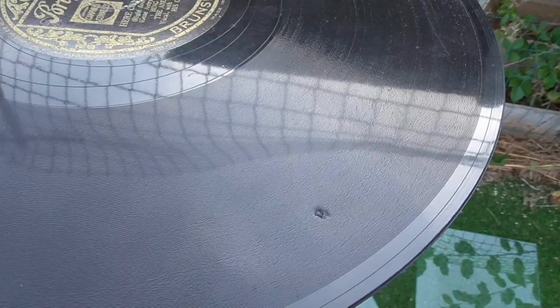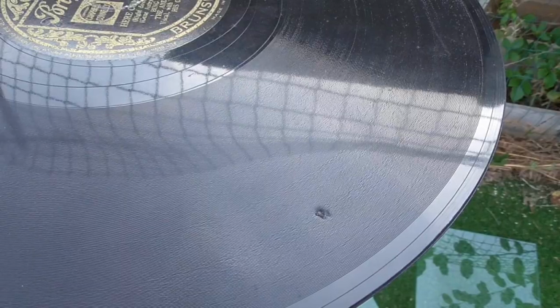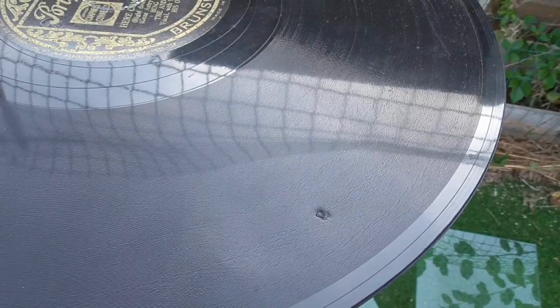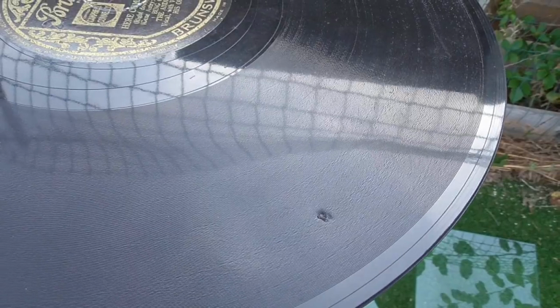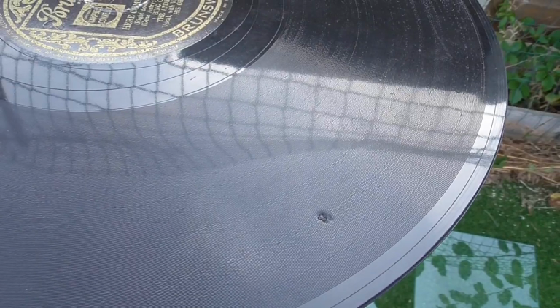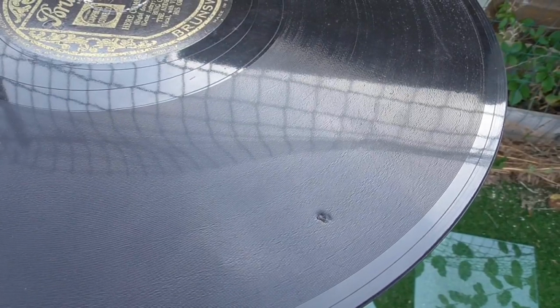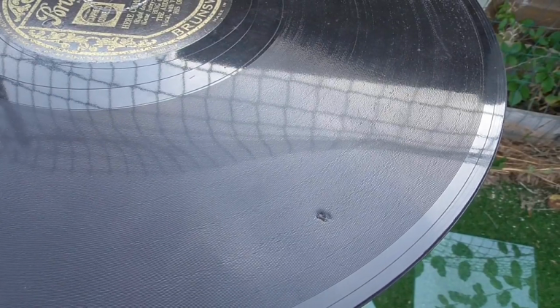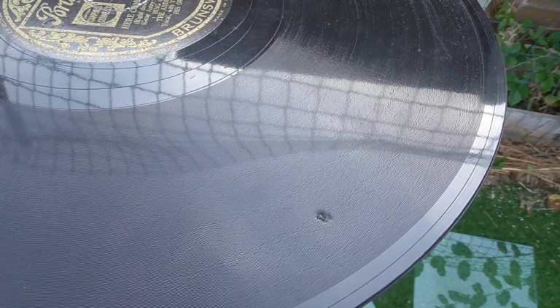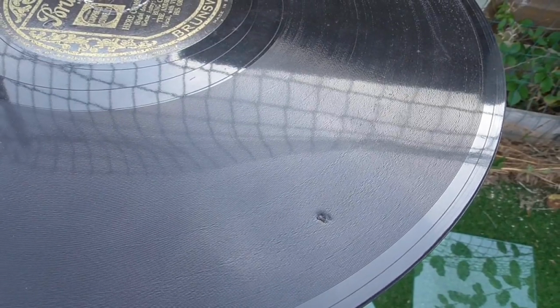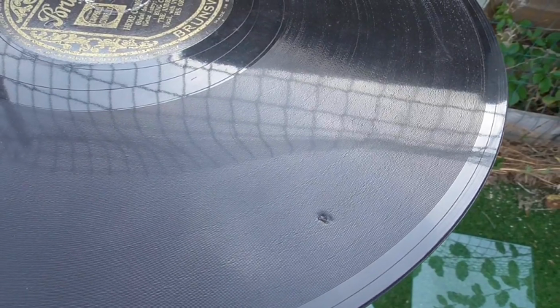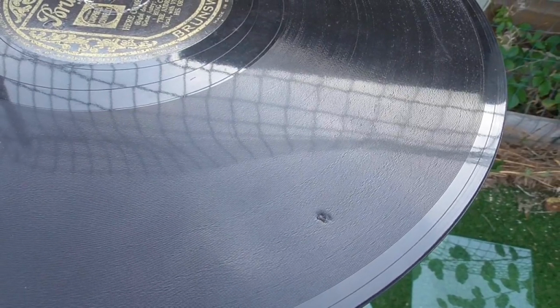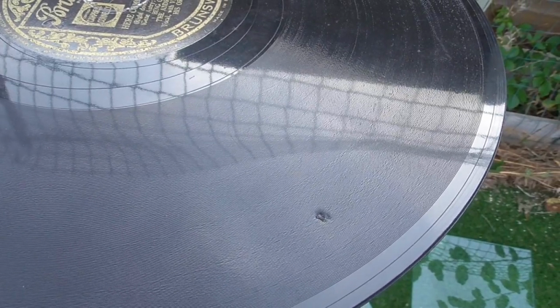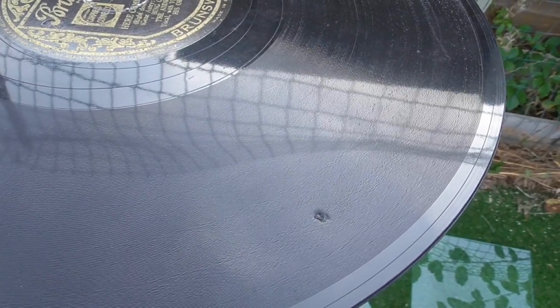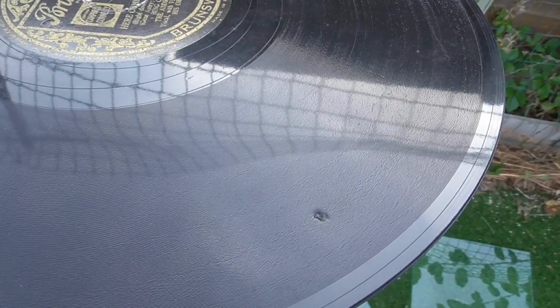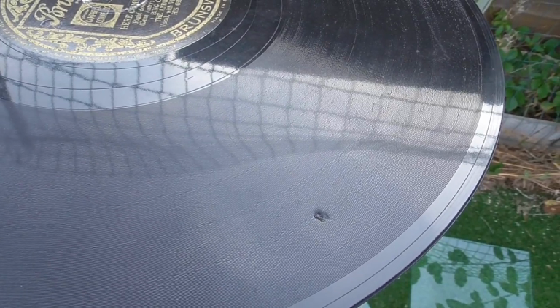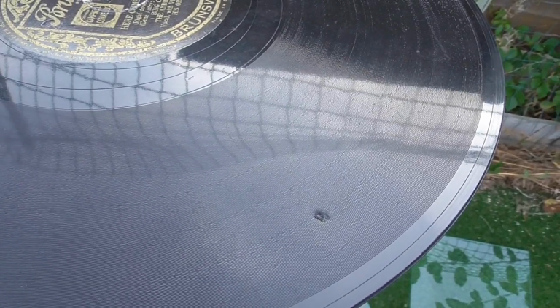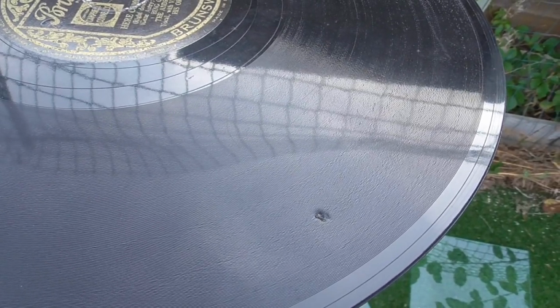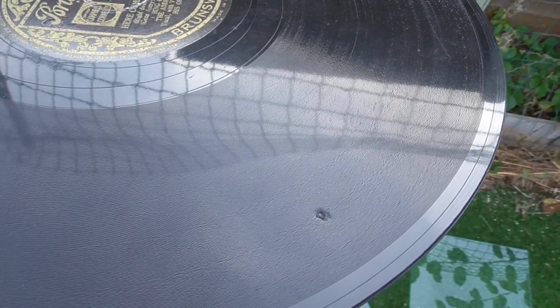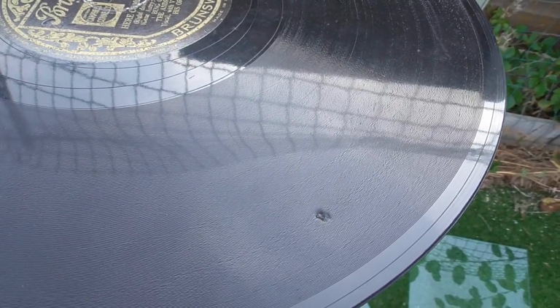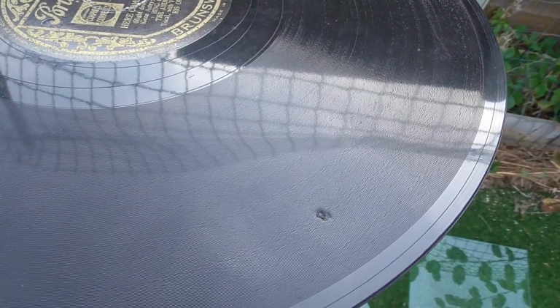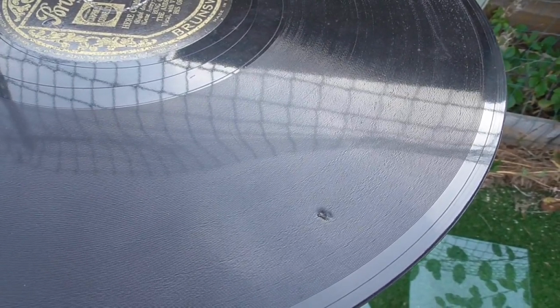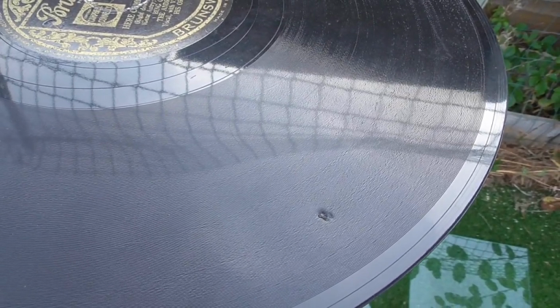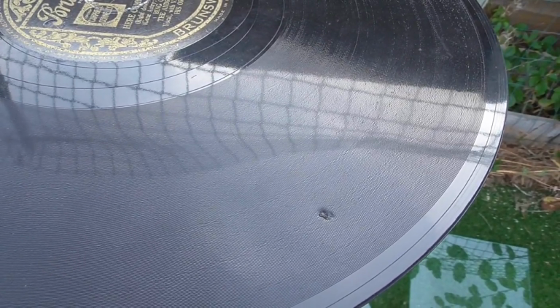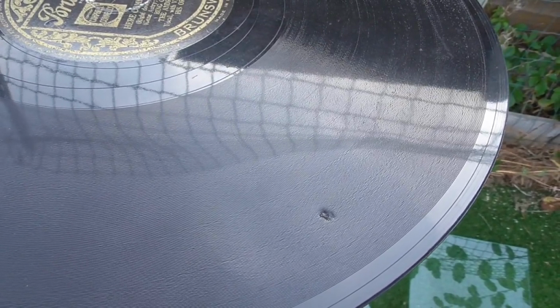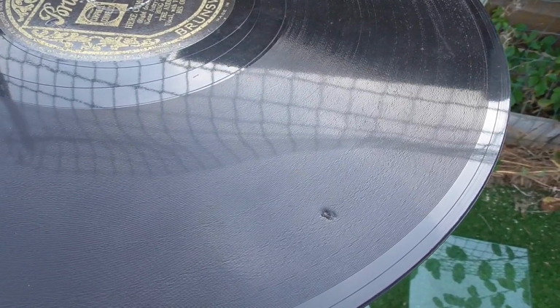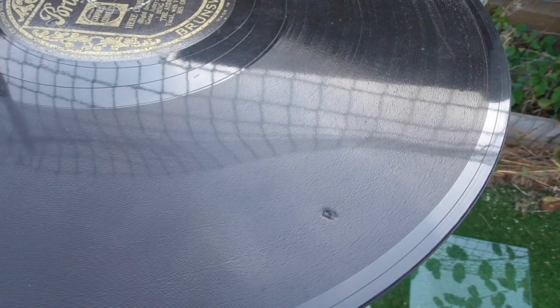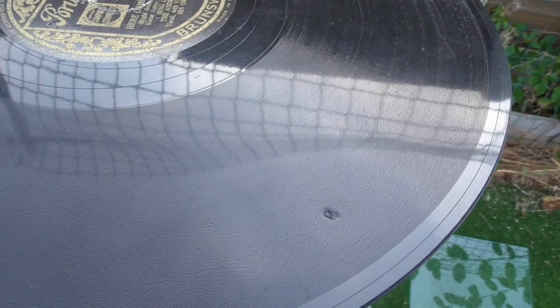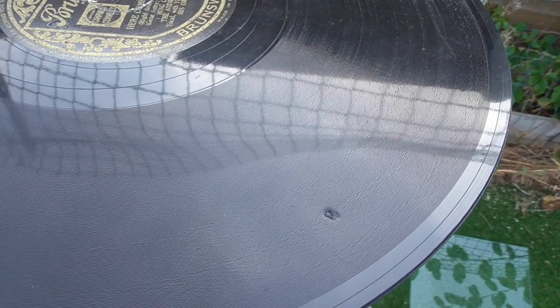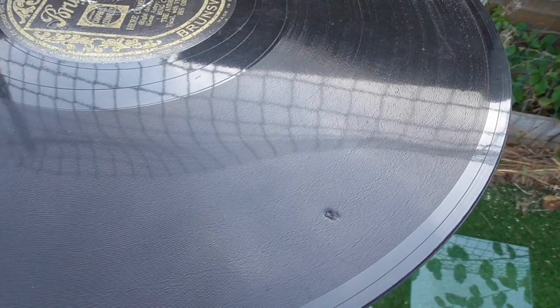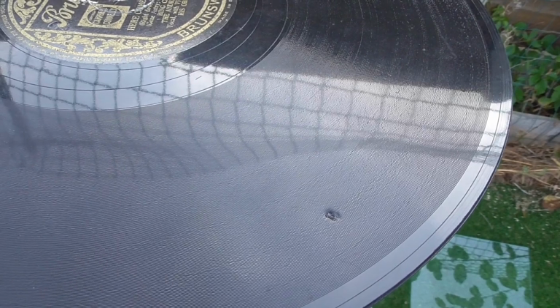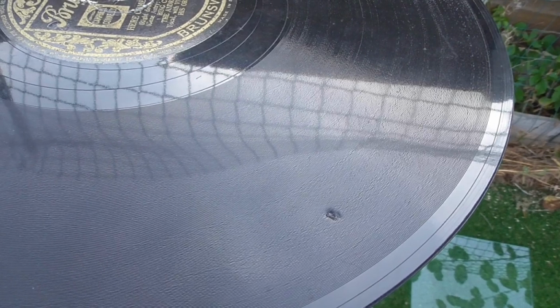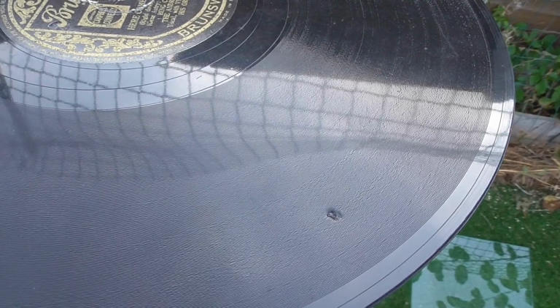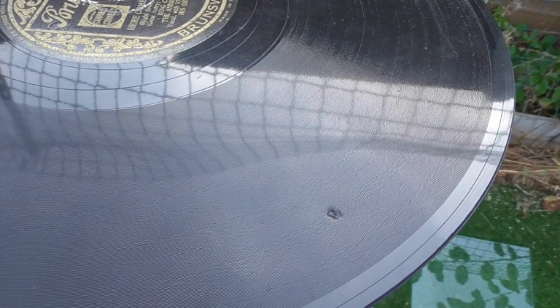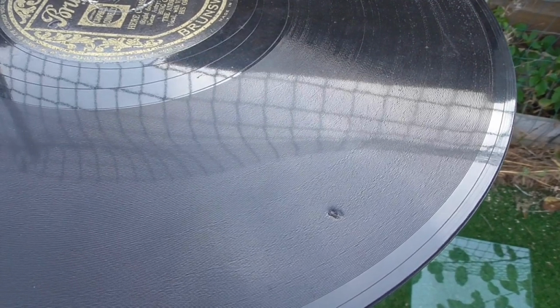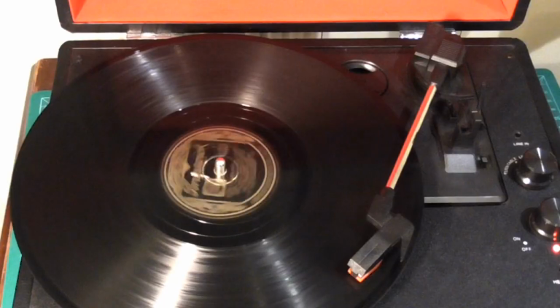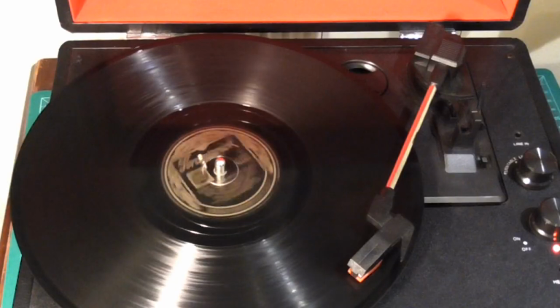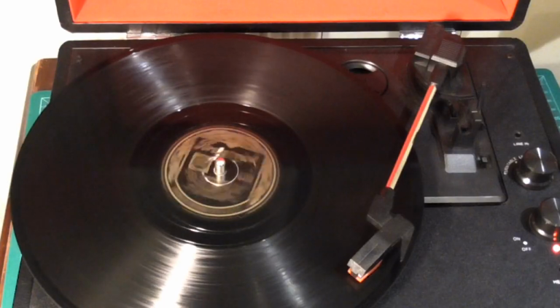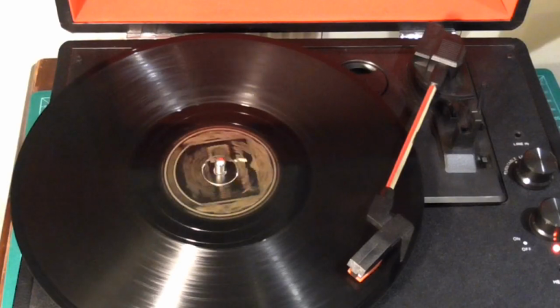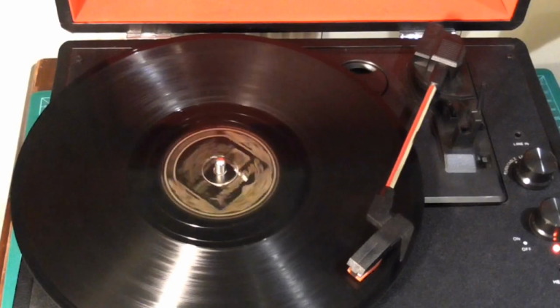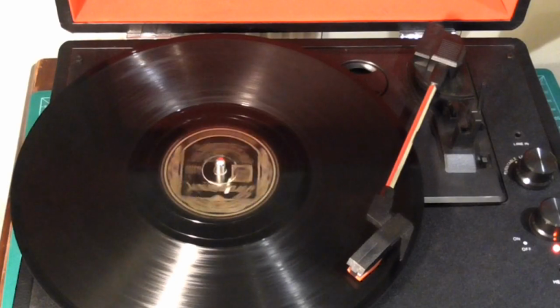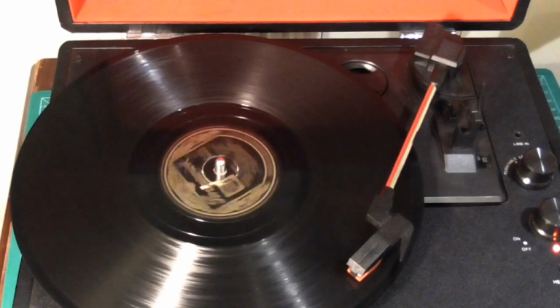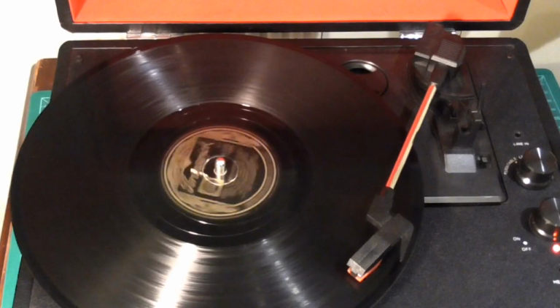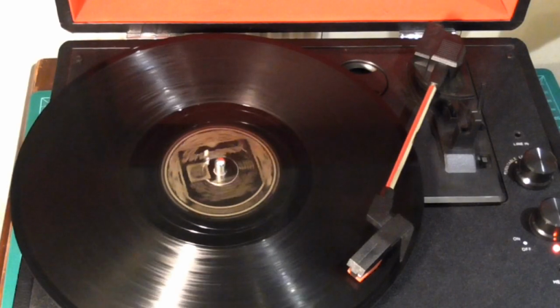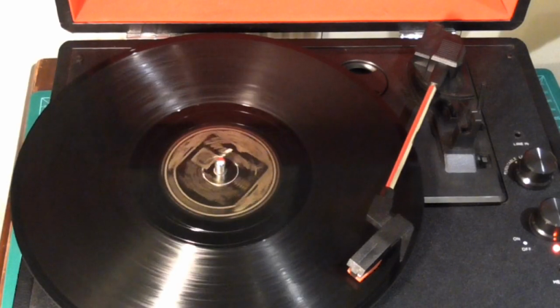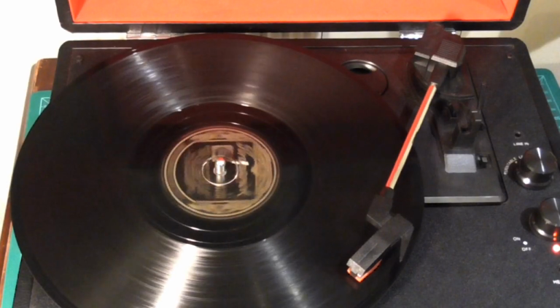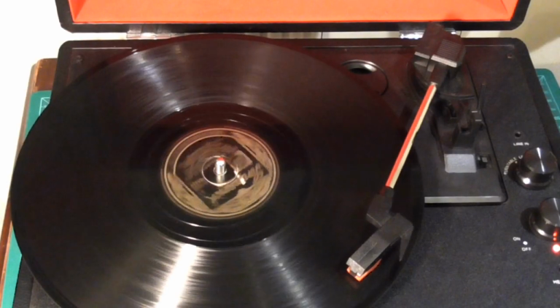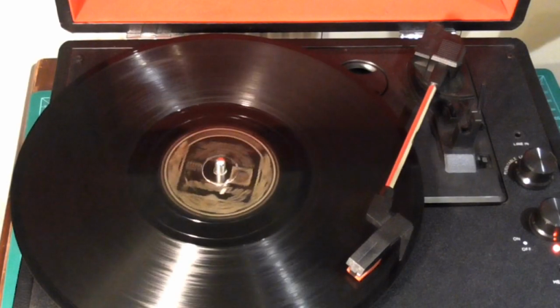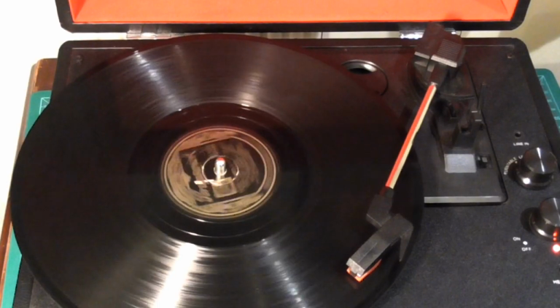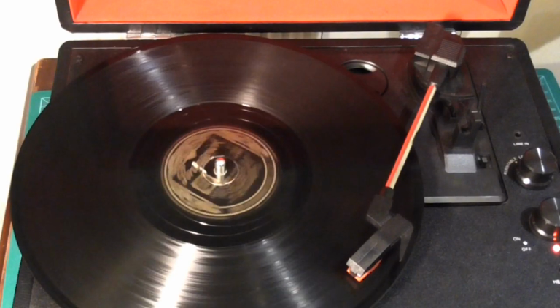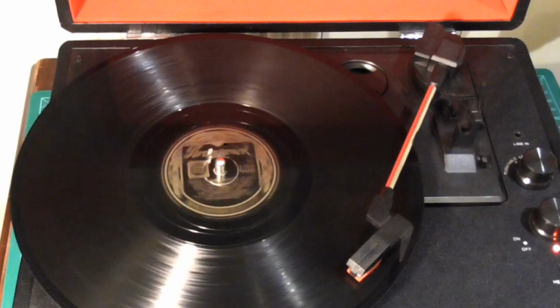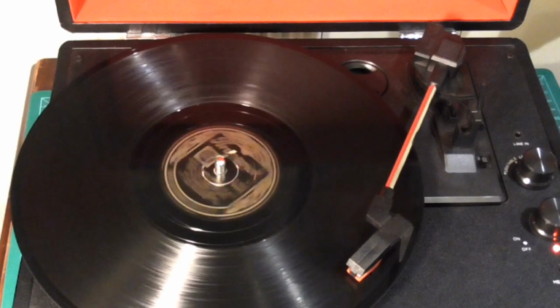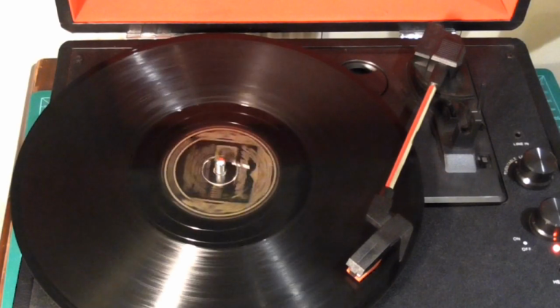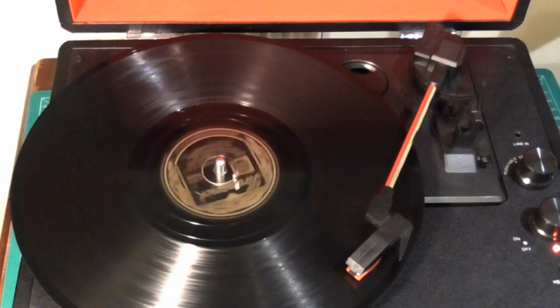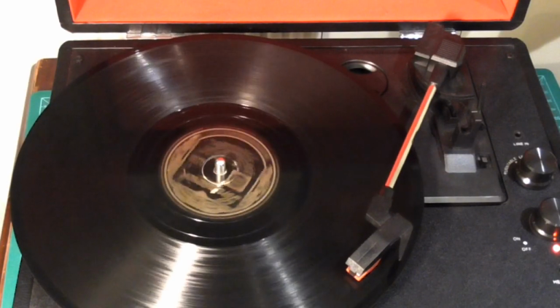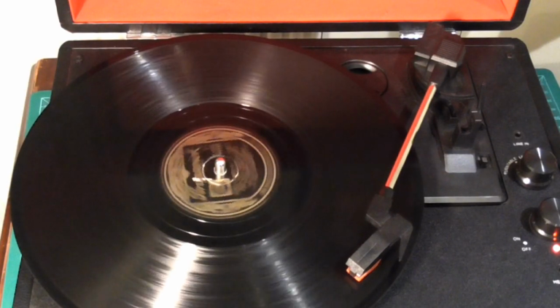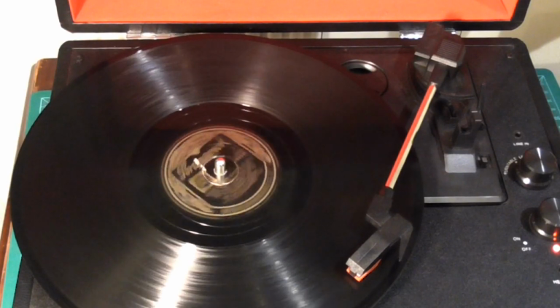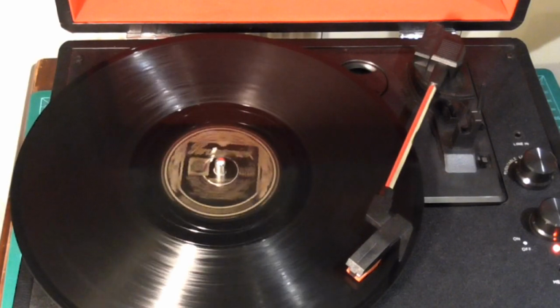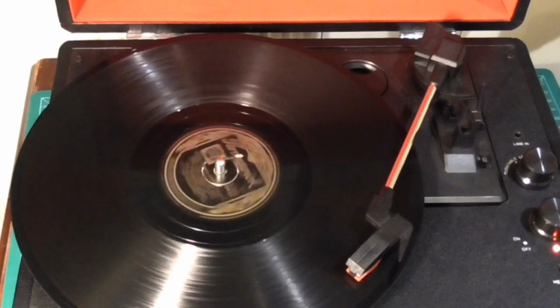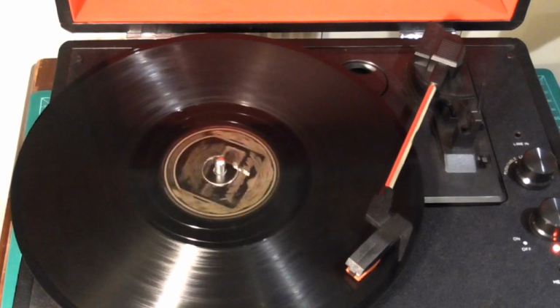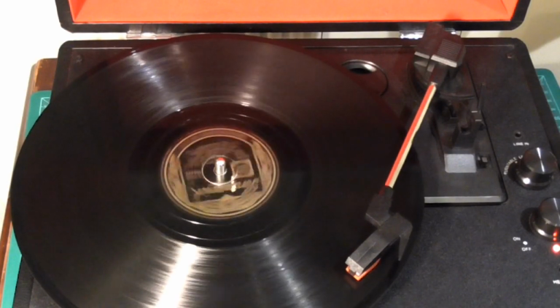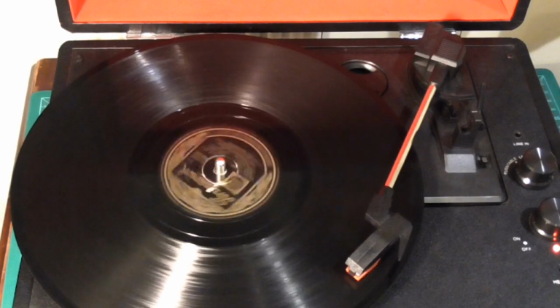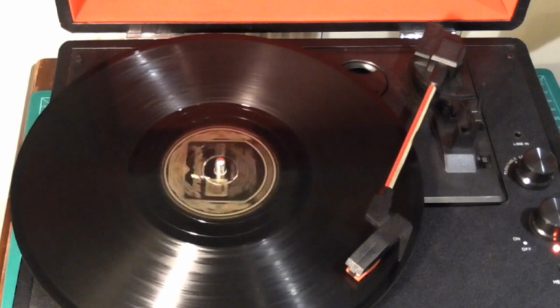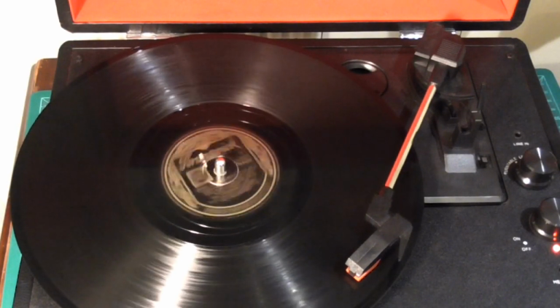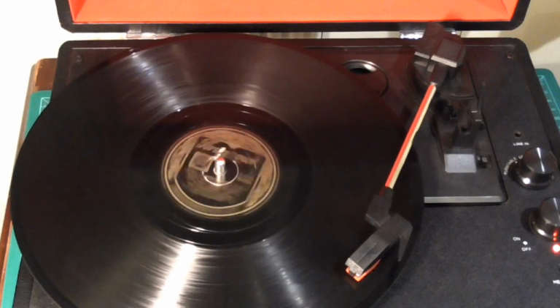Something must have got in though as I do have this nasty blemish on one side. It does play fine though on both sides, even the bit with the blemish.